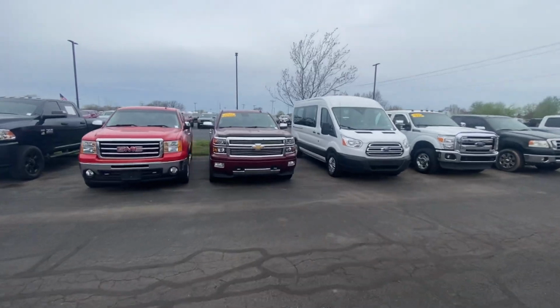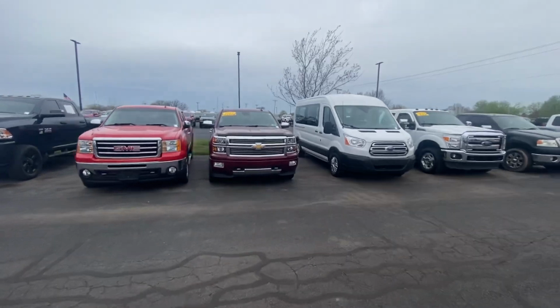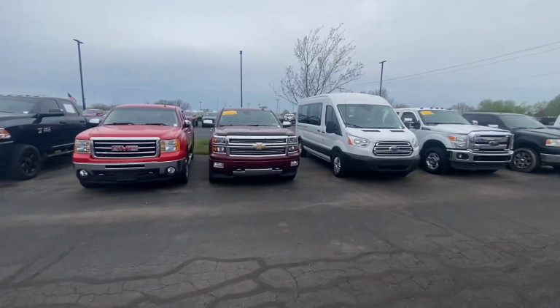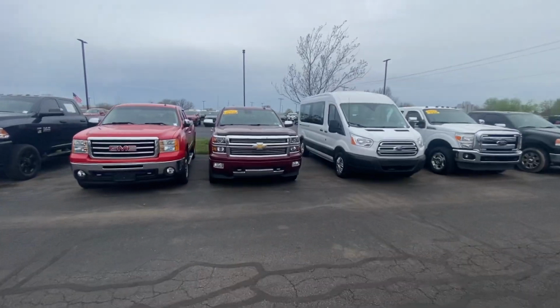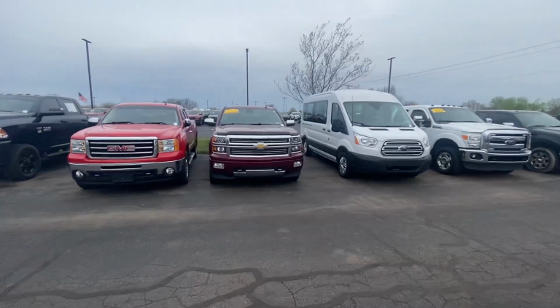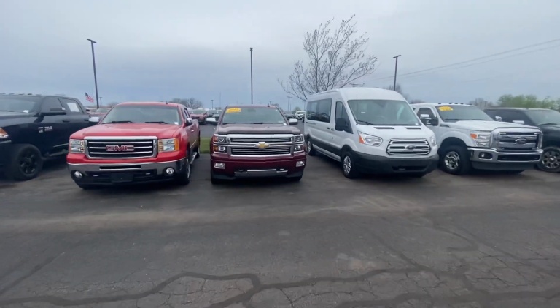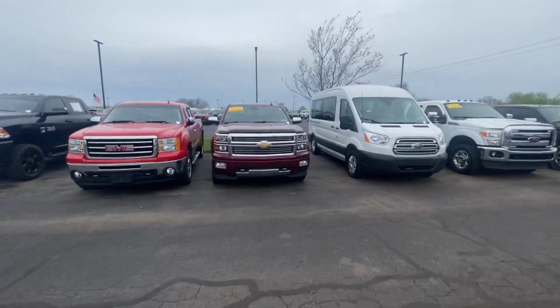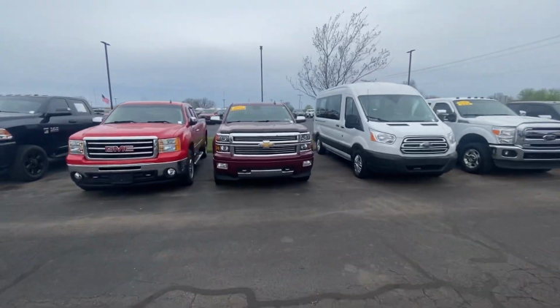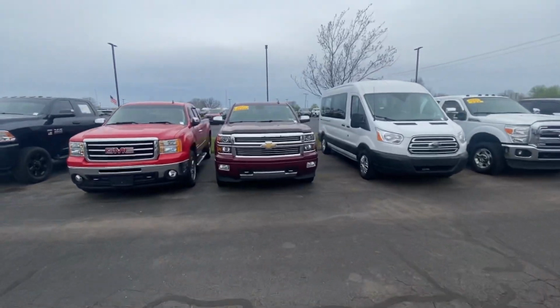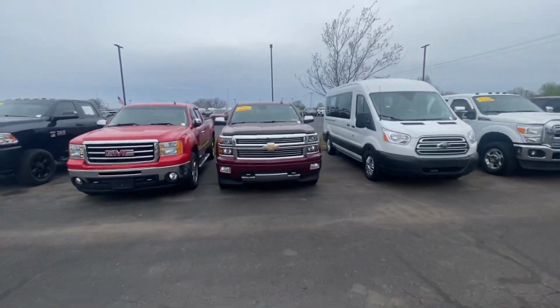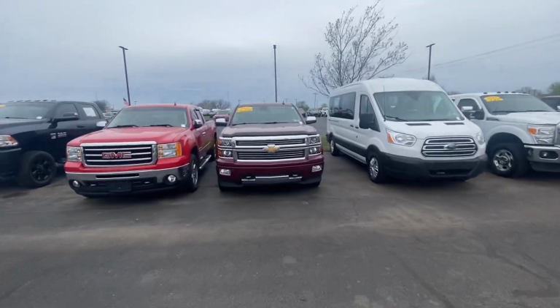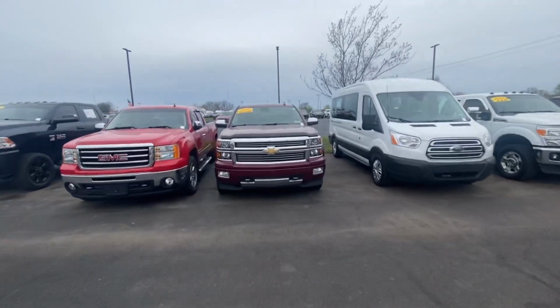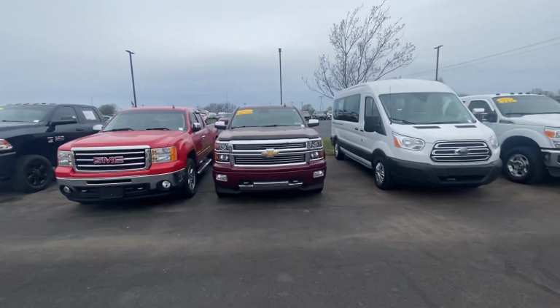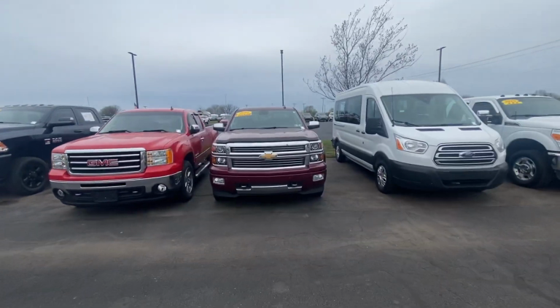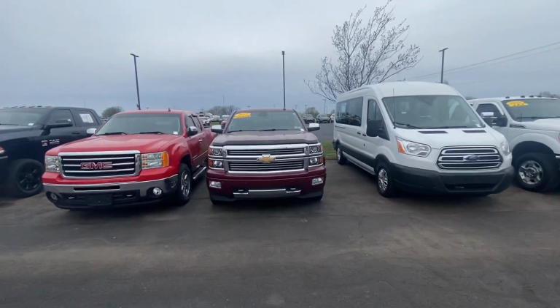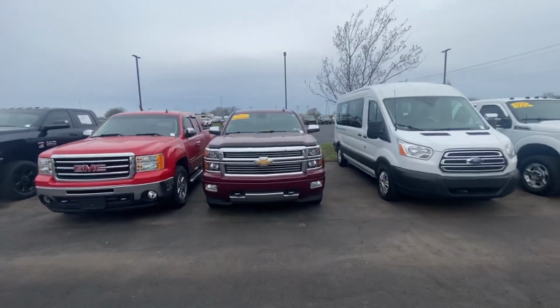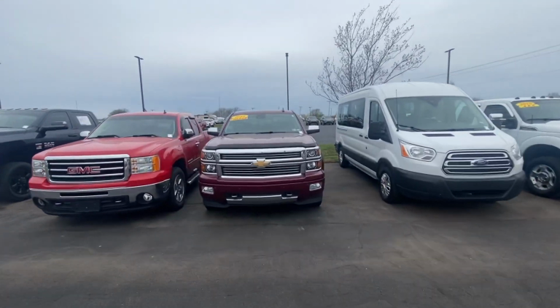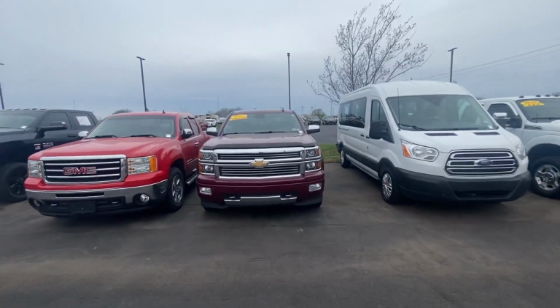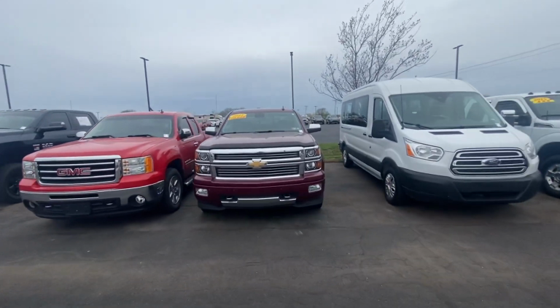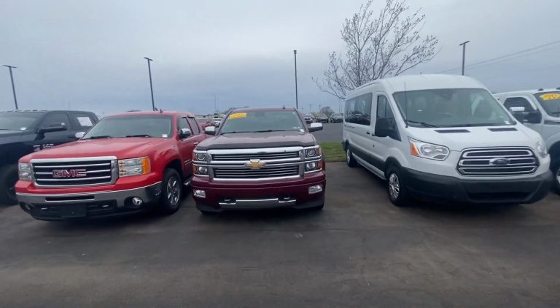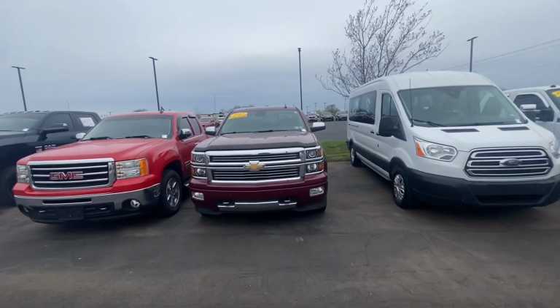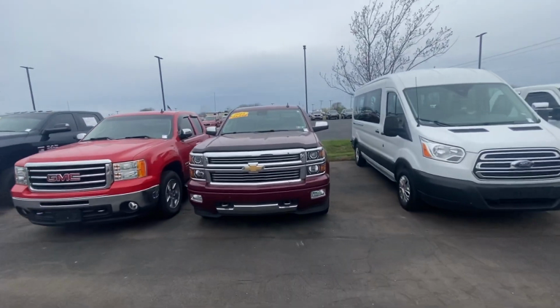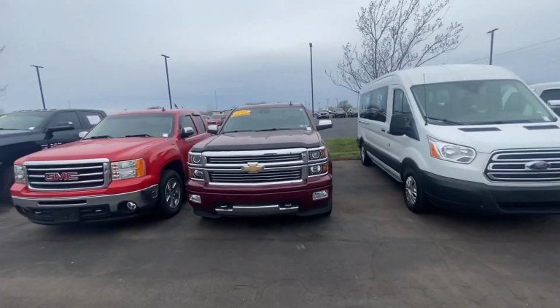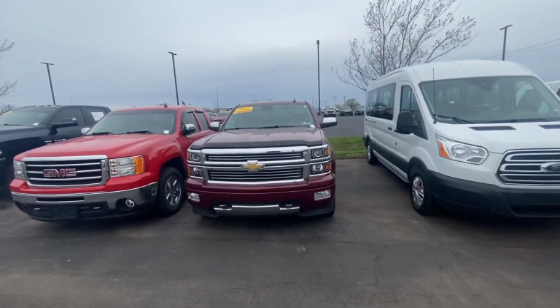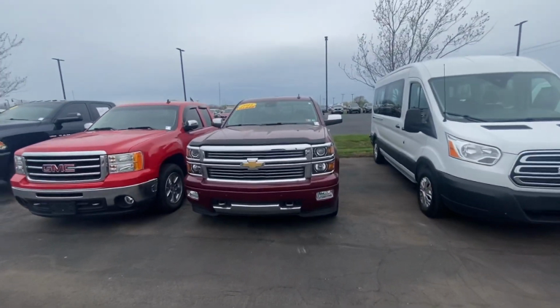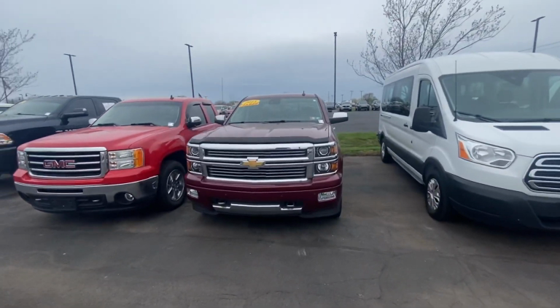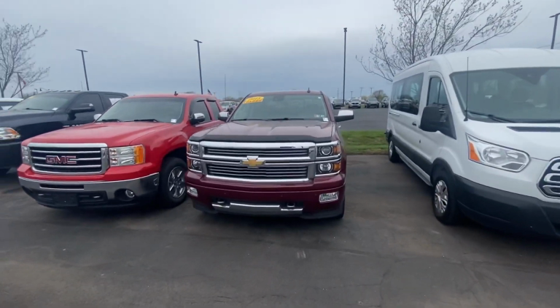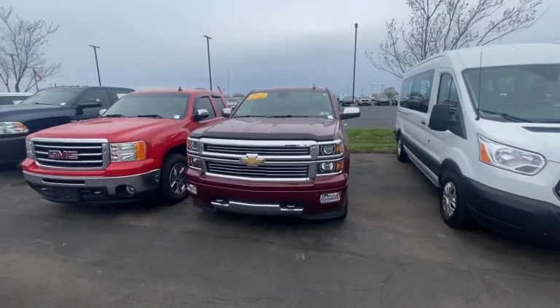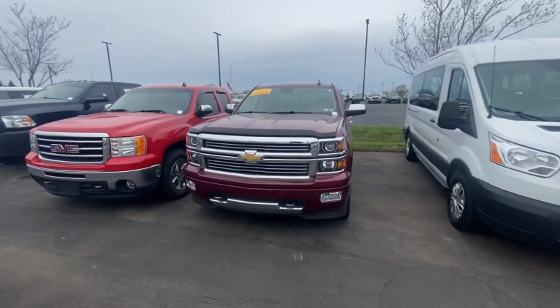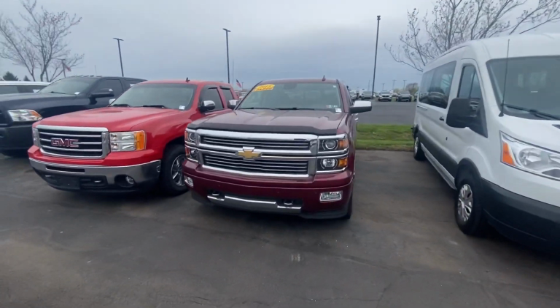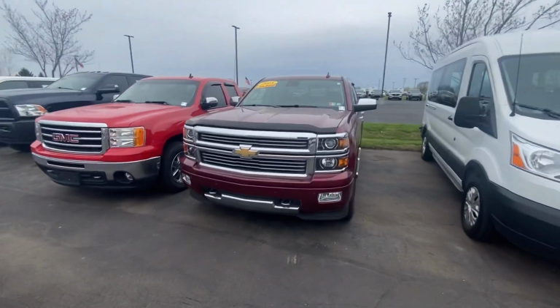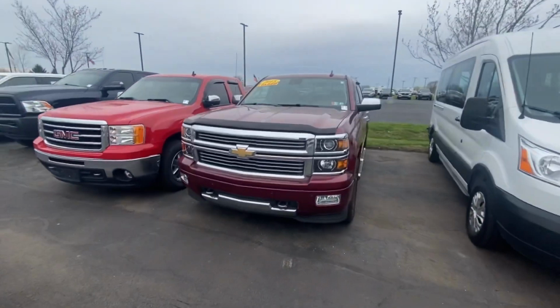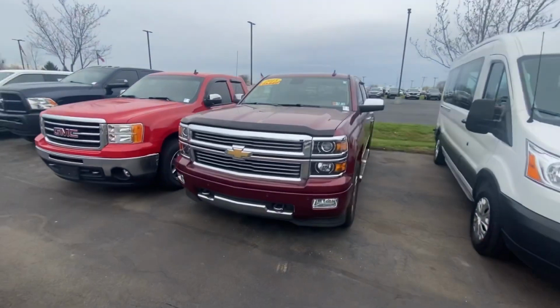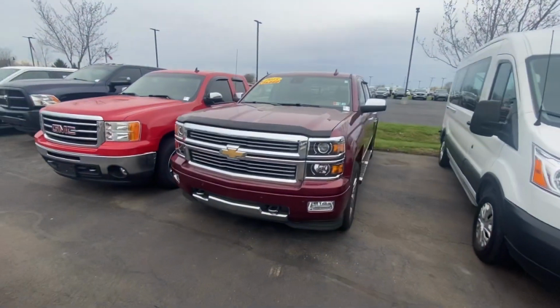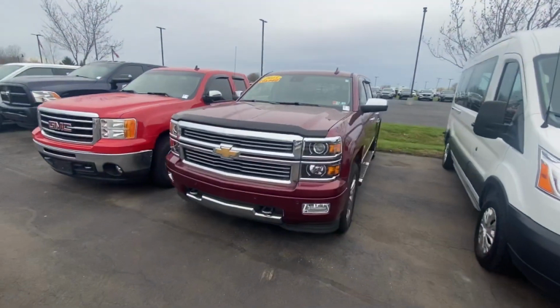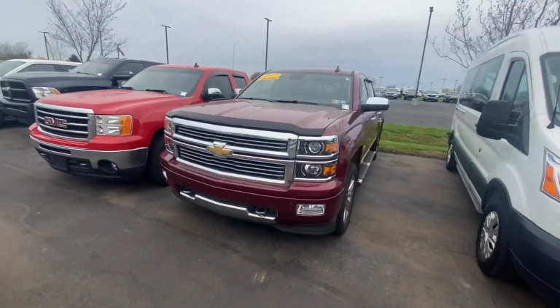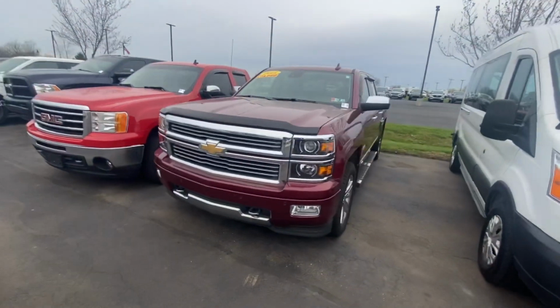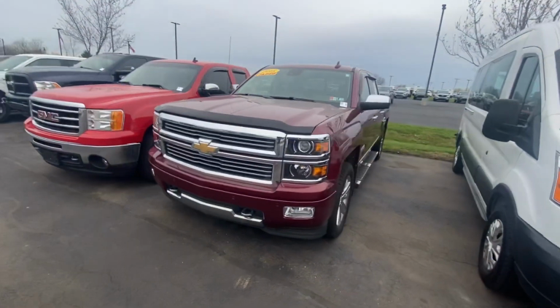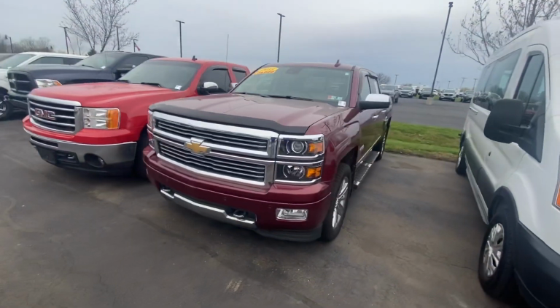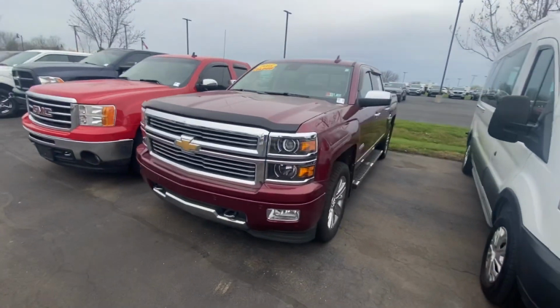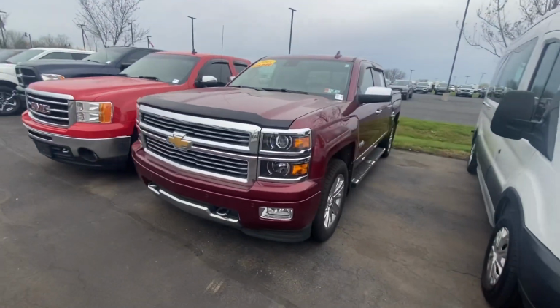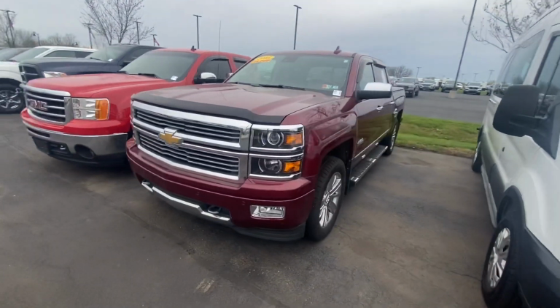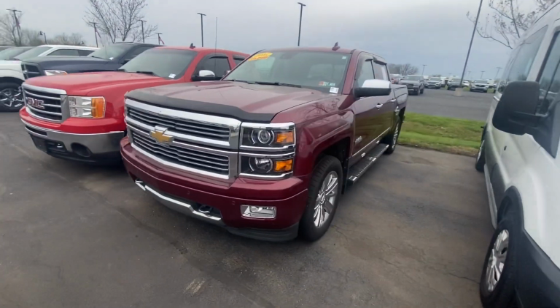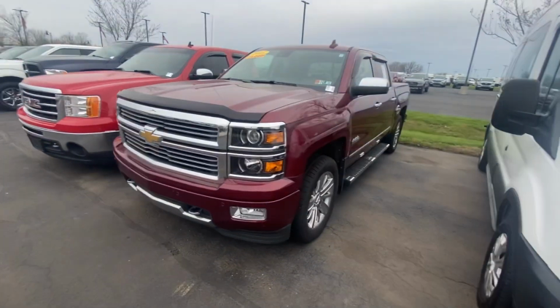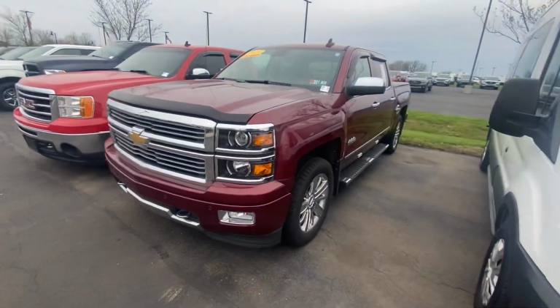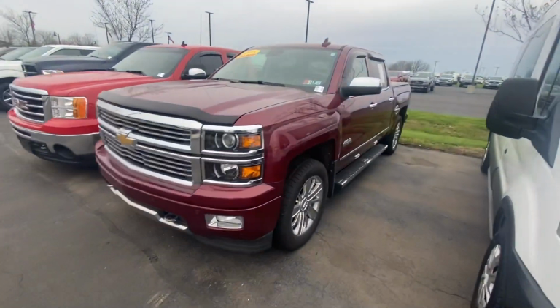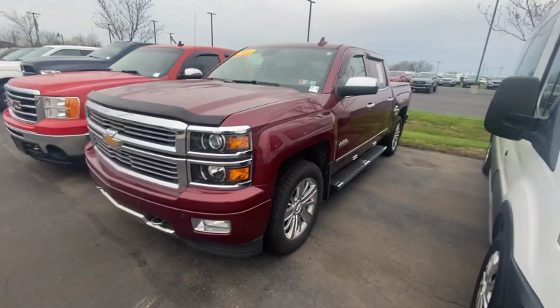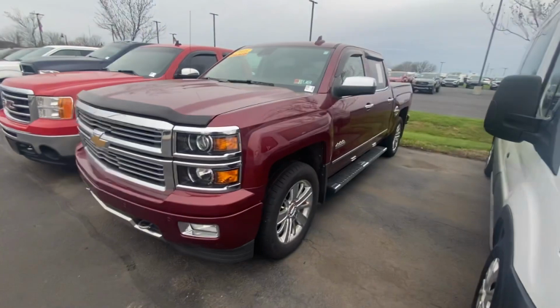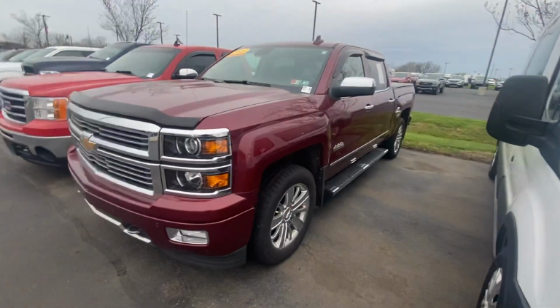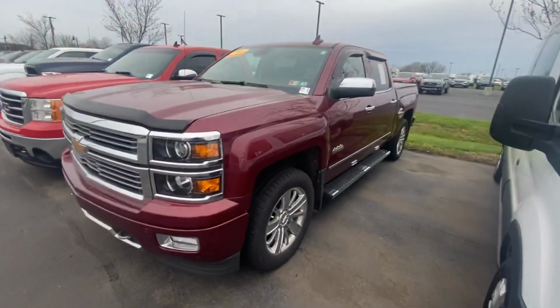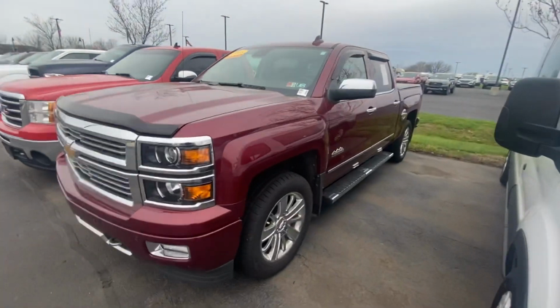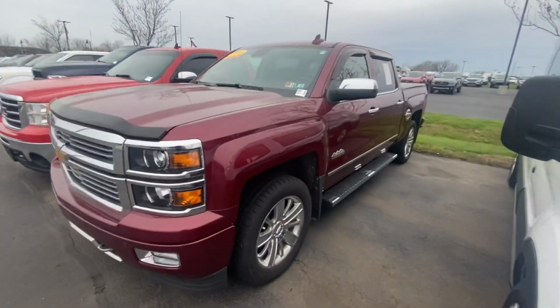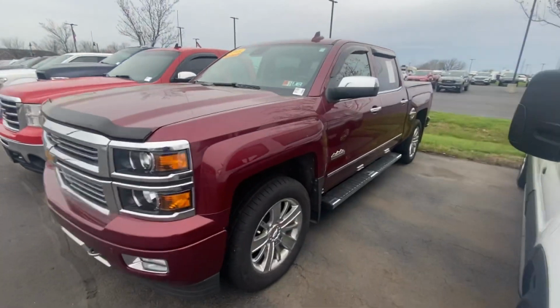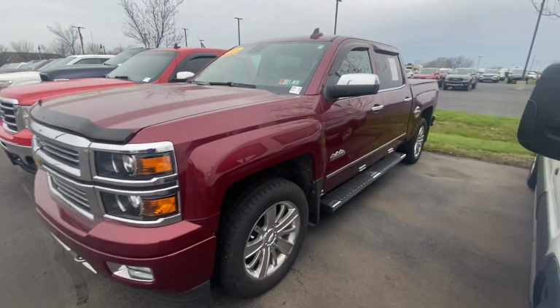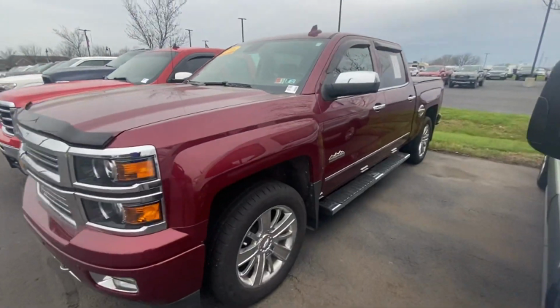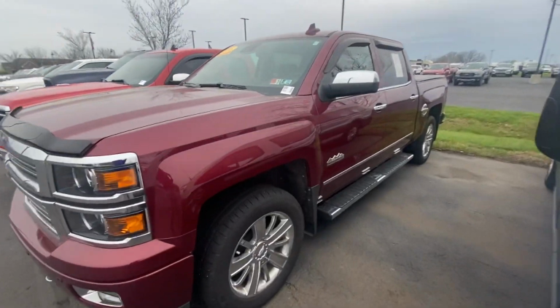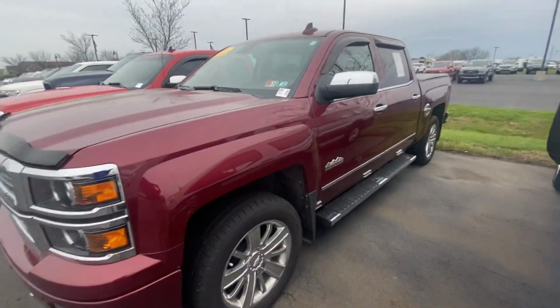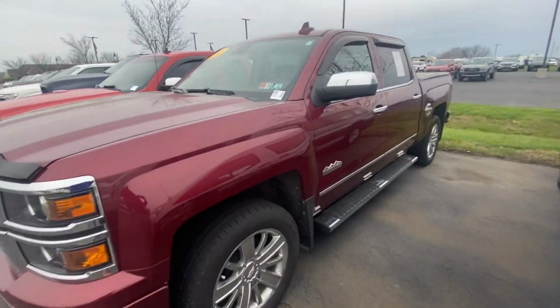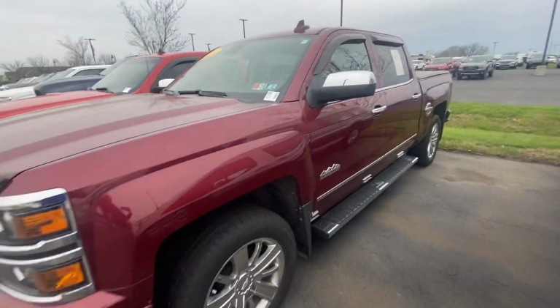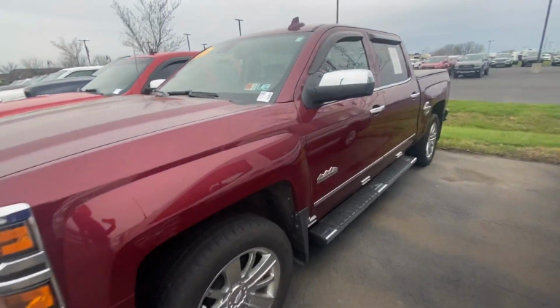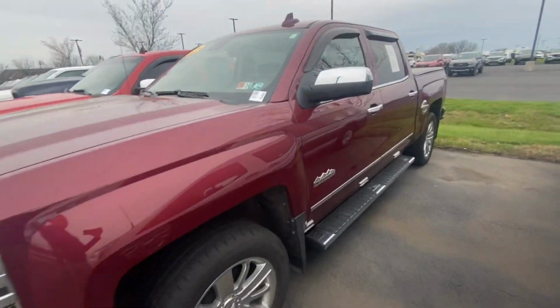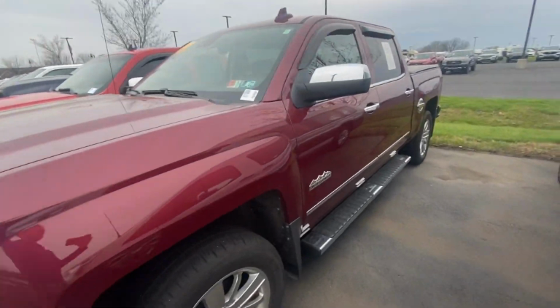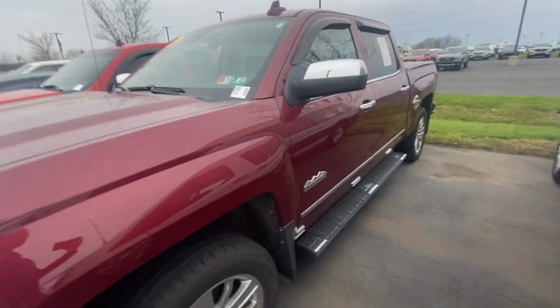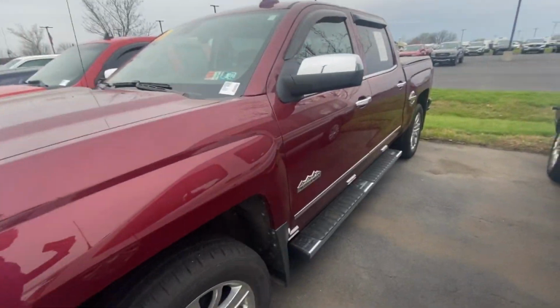Hi, hello, good morning. It's Mitch over at Bill S's Ford. Thank you for inquiring on this '15 High Country.